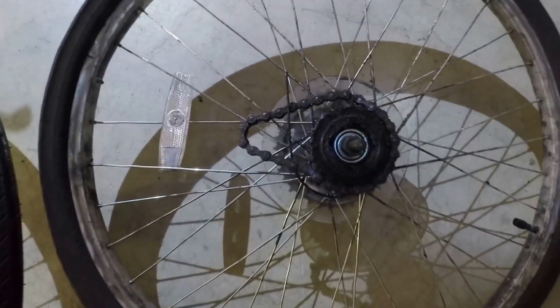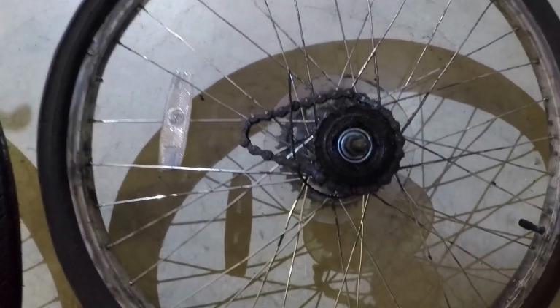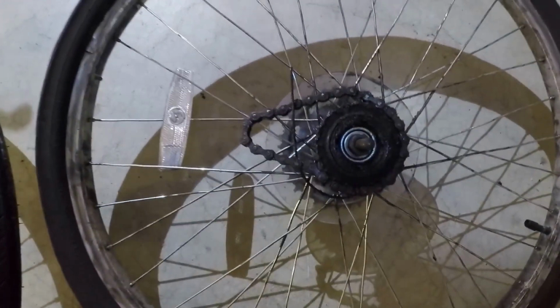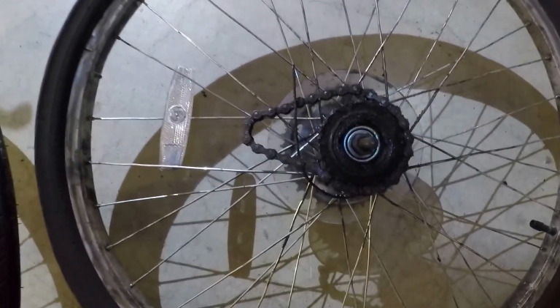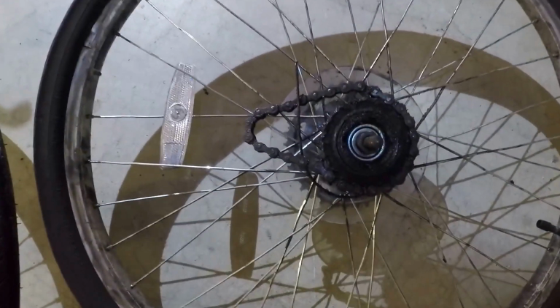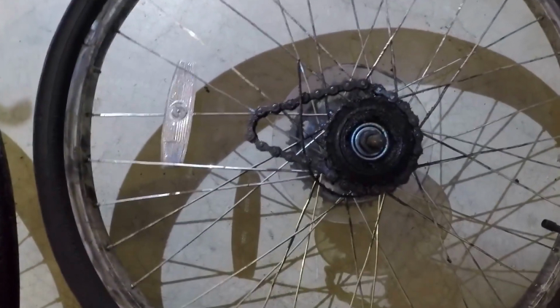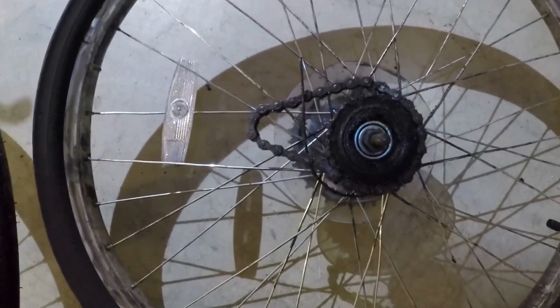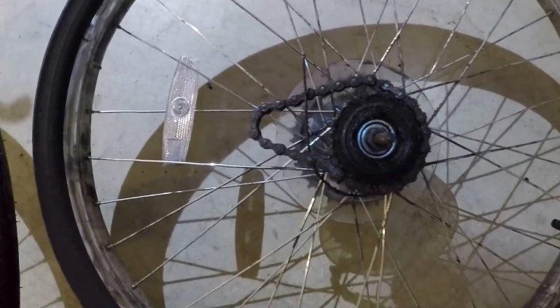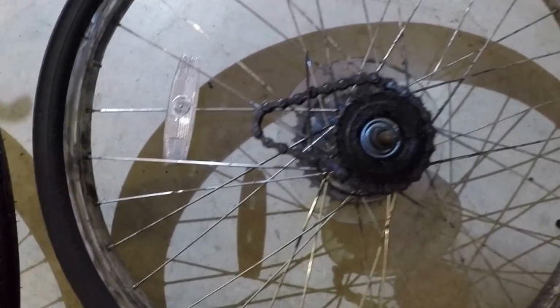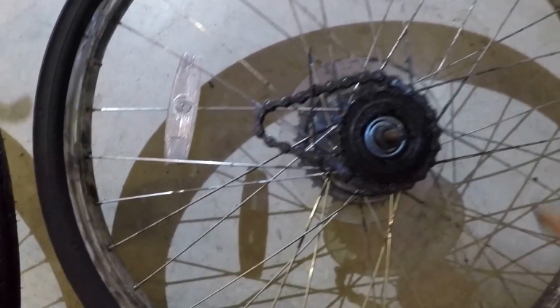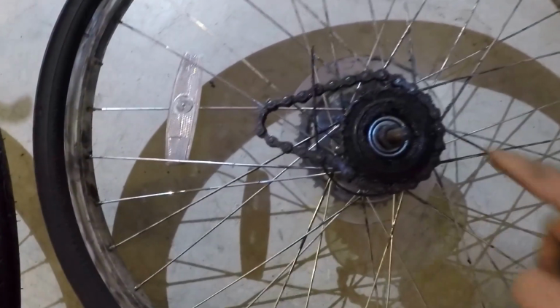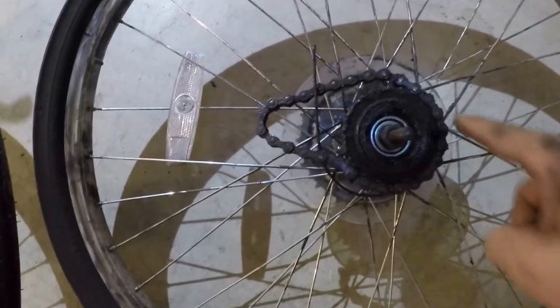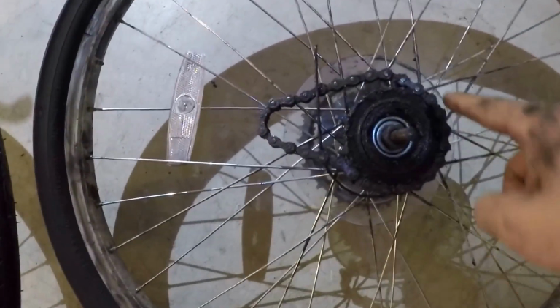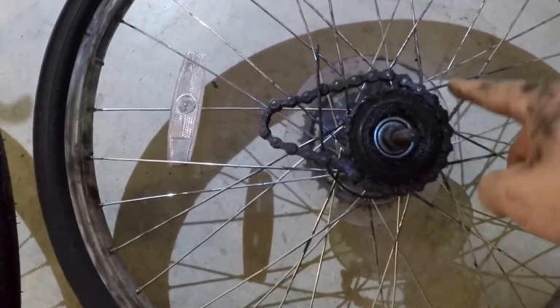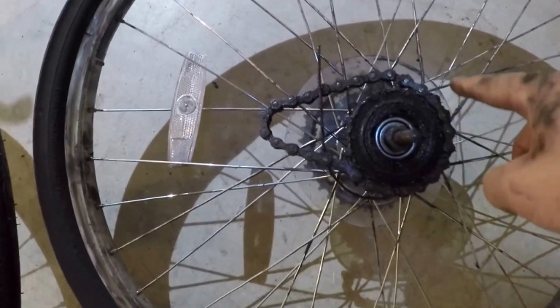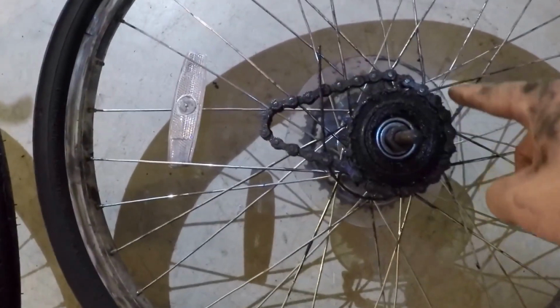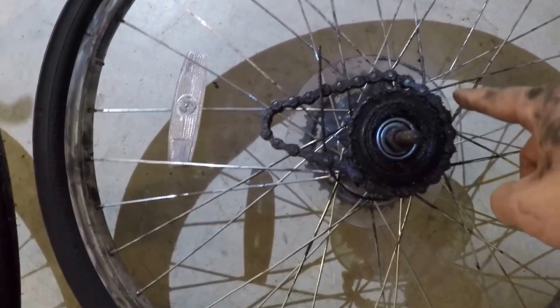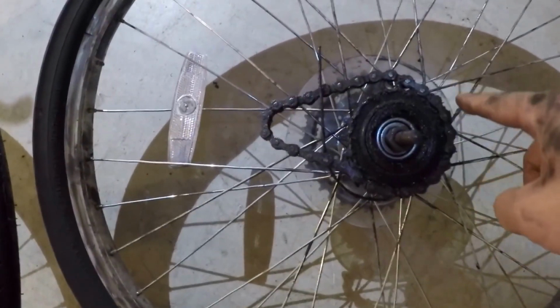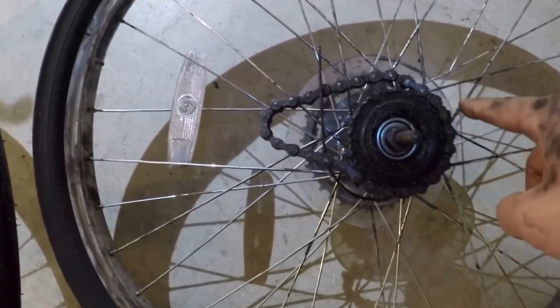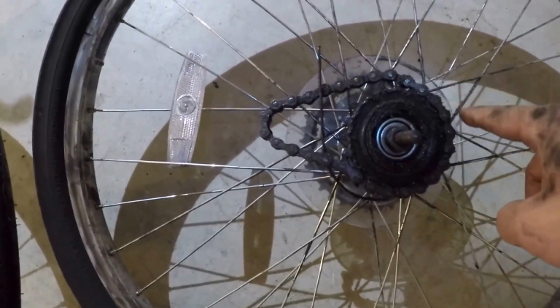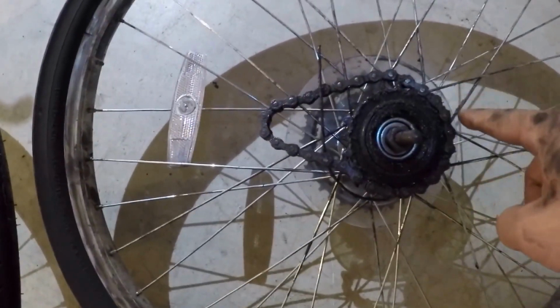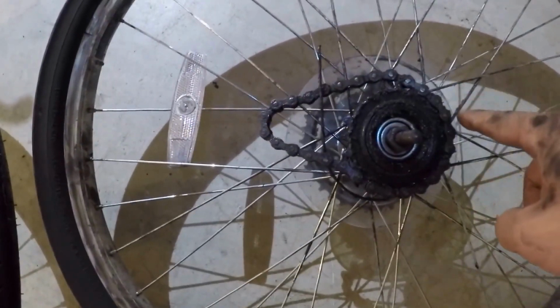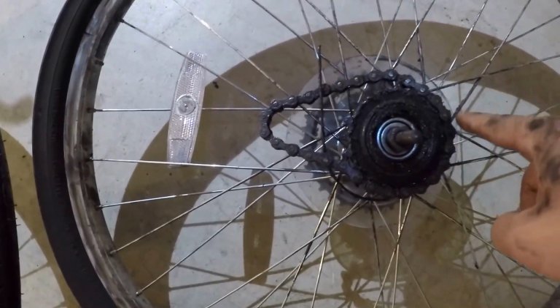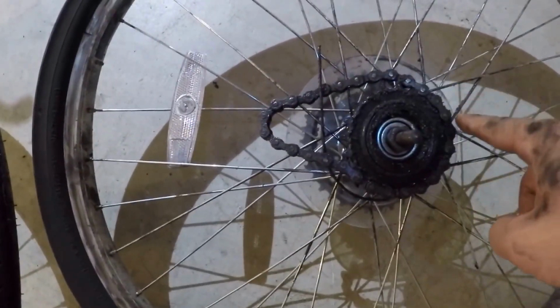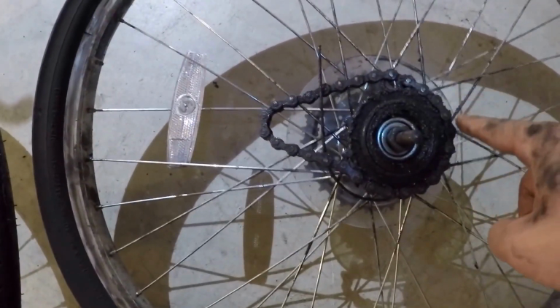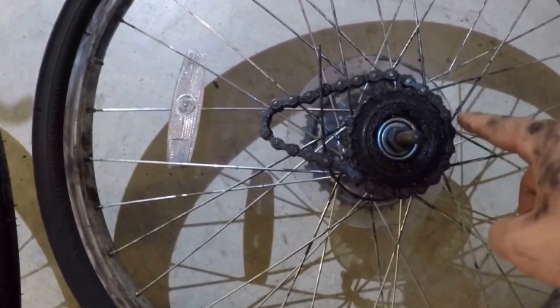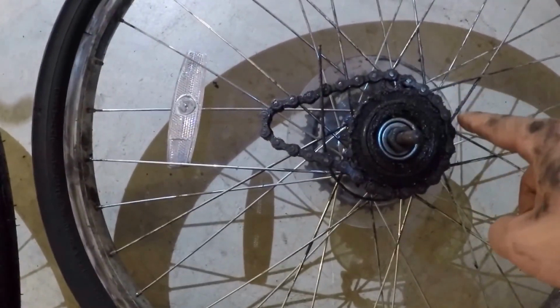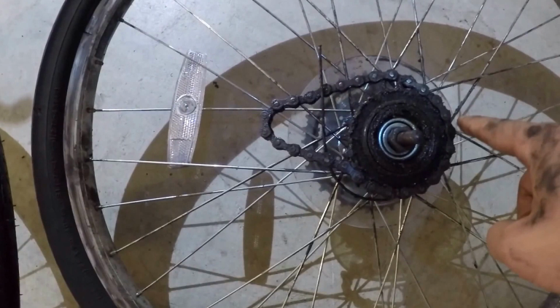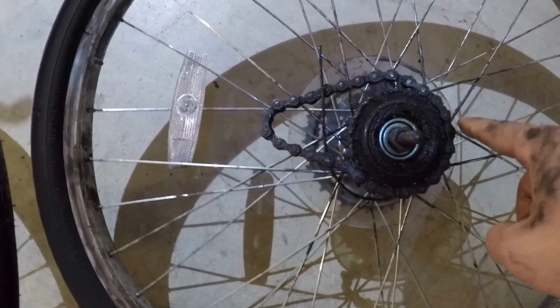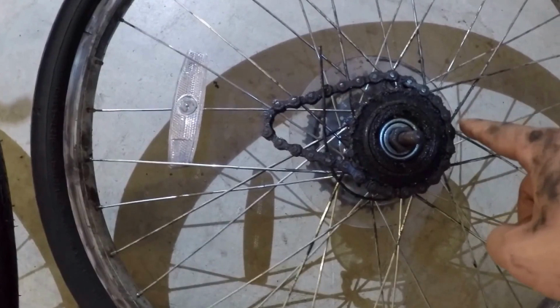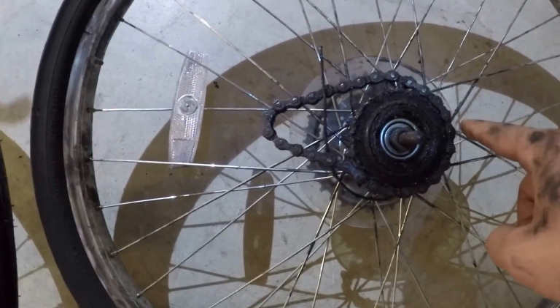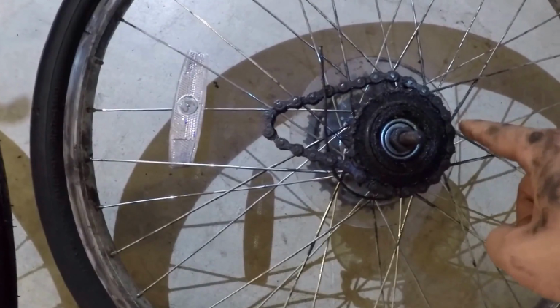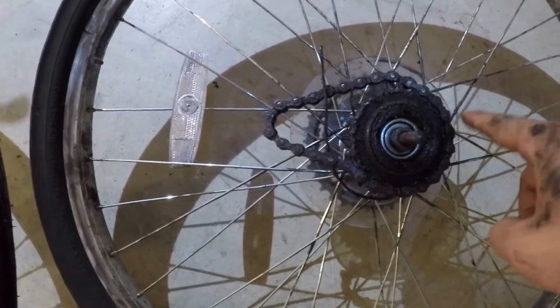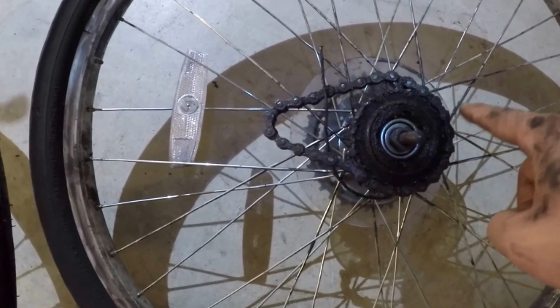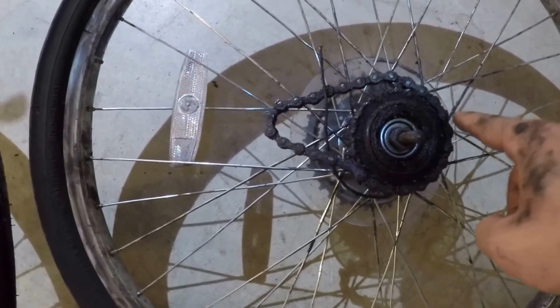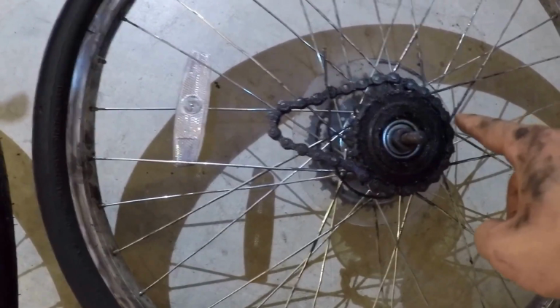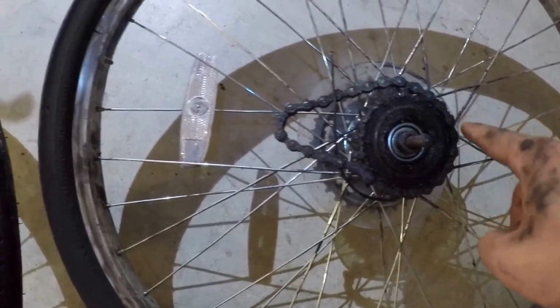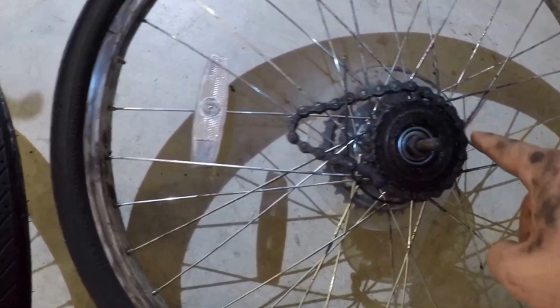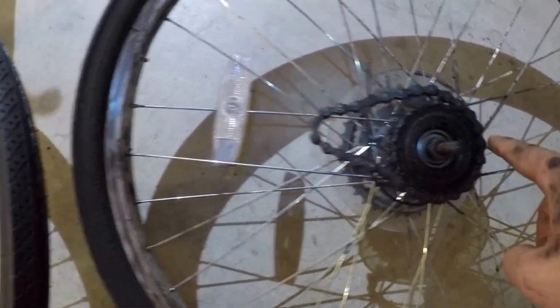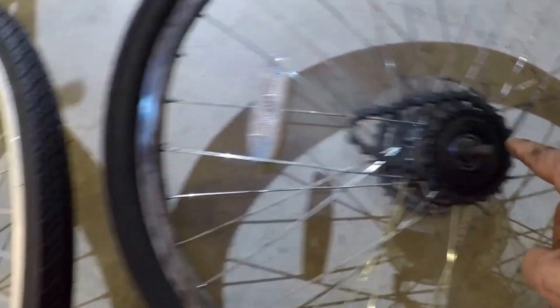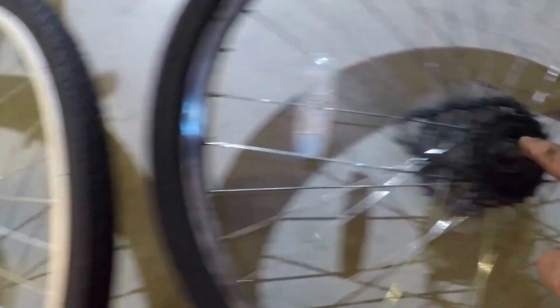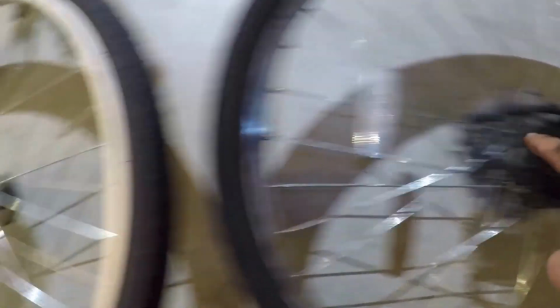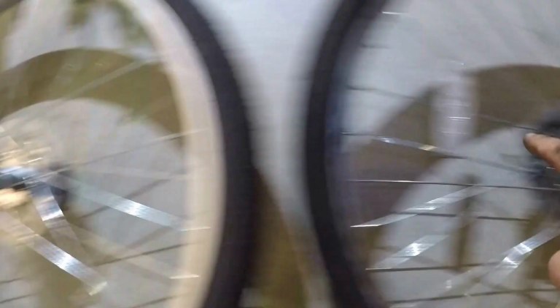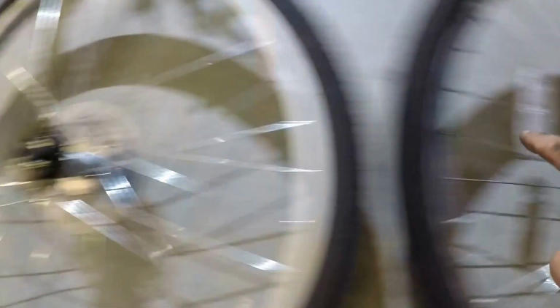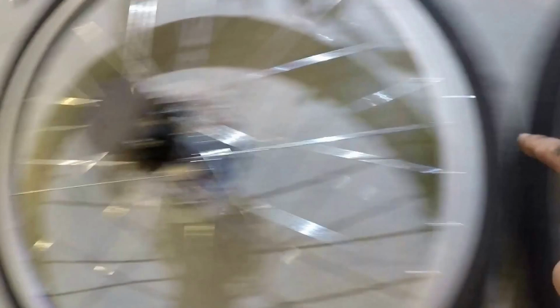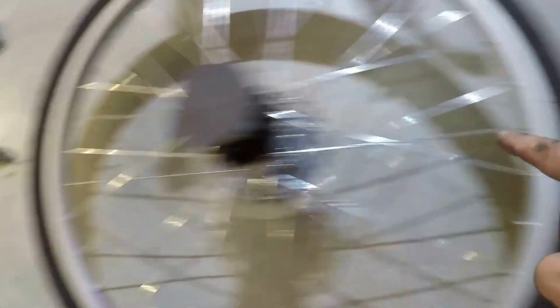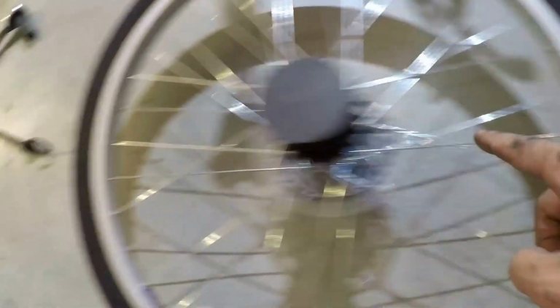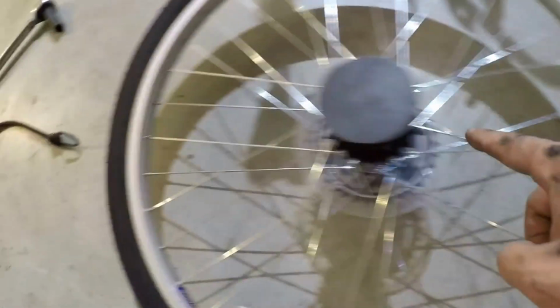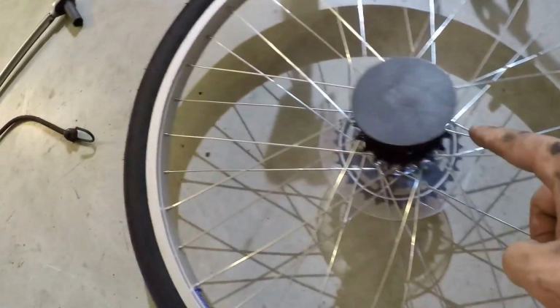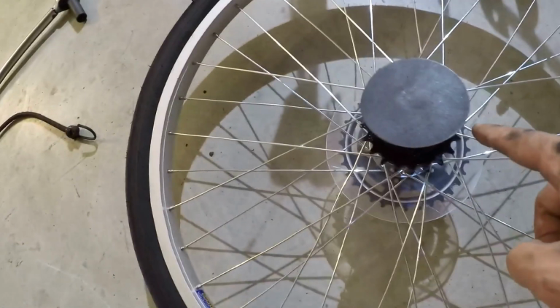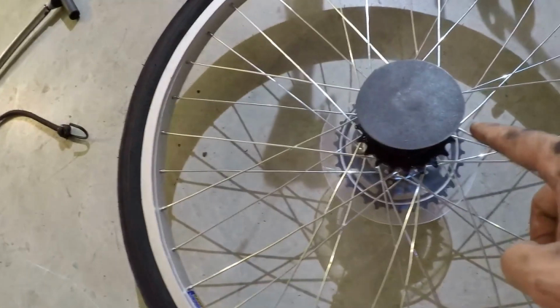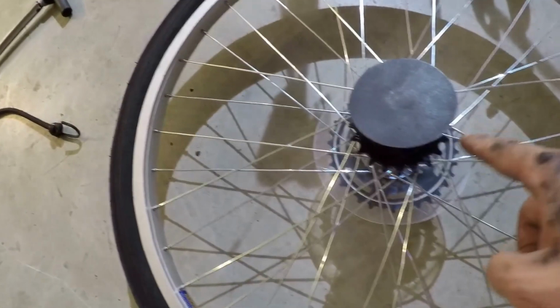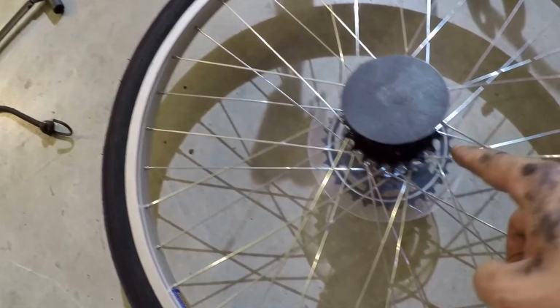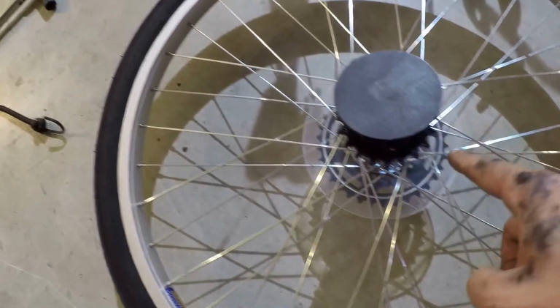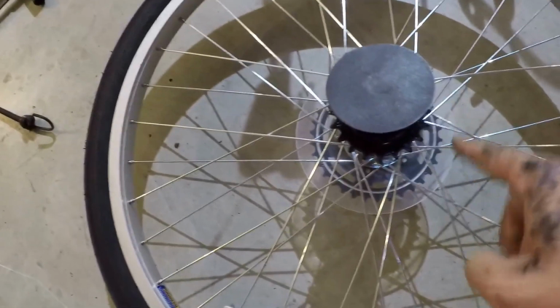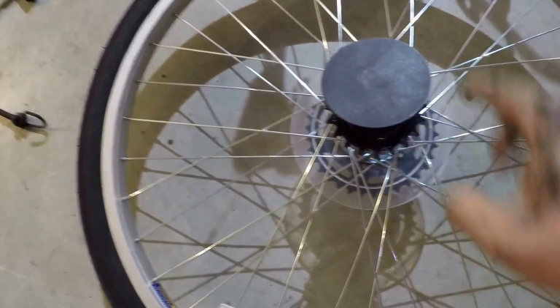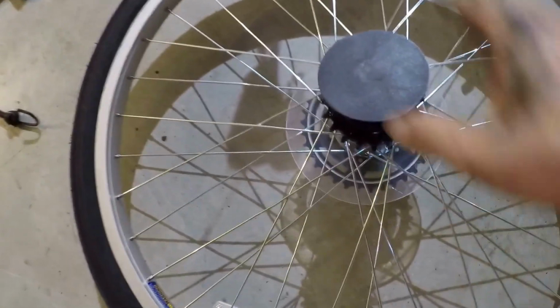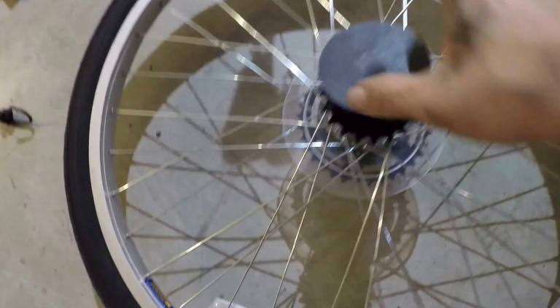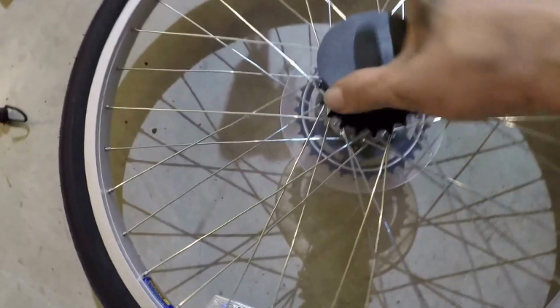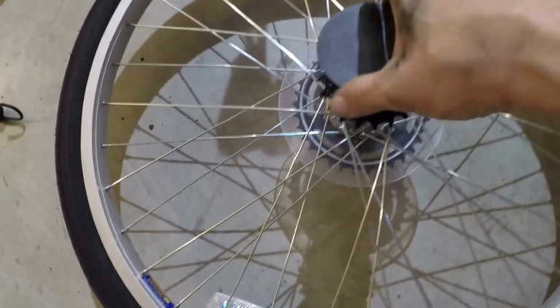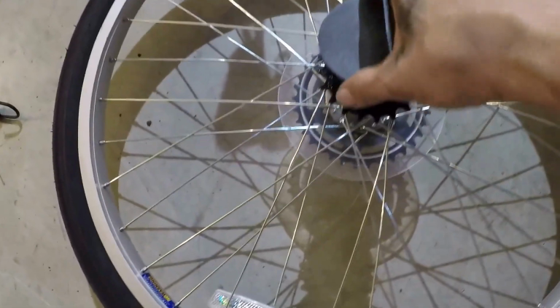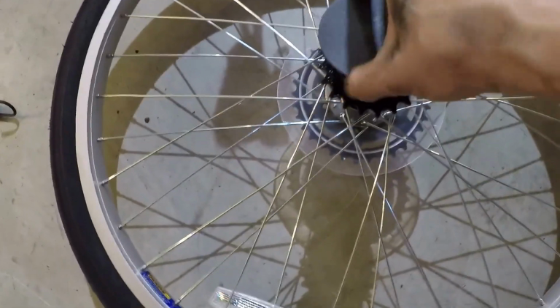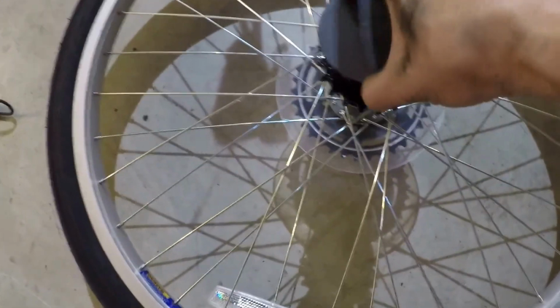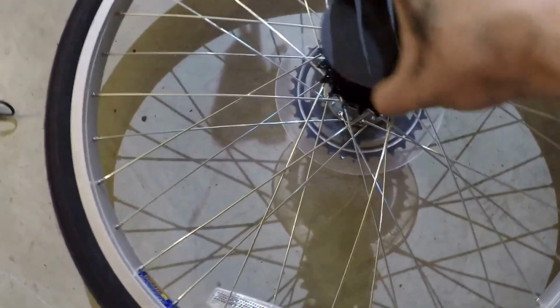First, we're going to take off the electric chain from the old wheel and attach it to the new one.